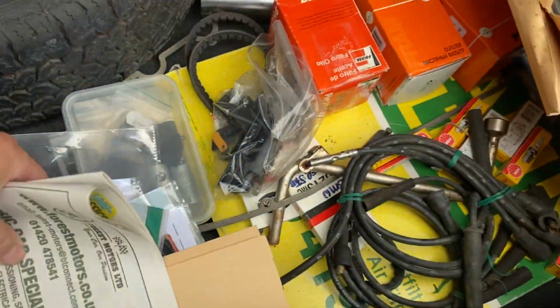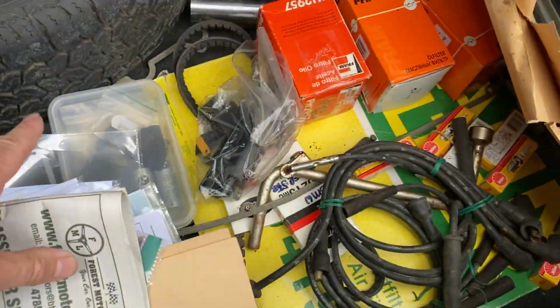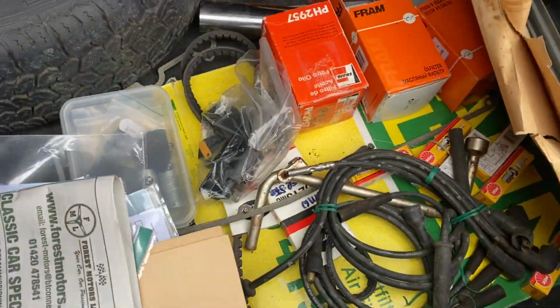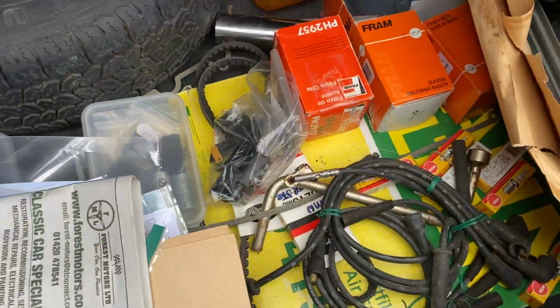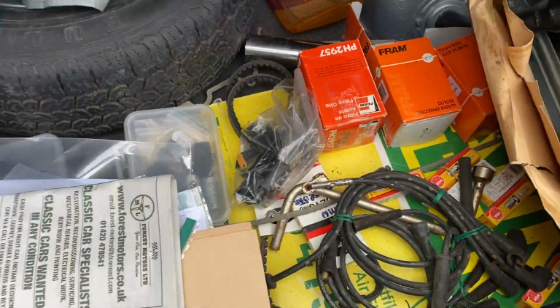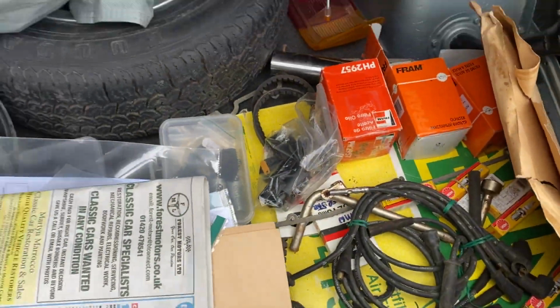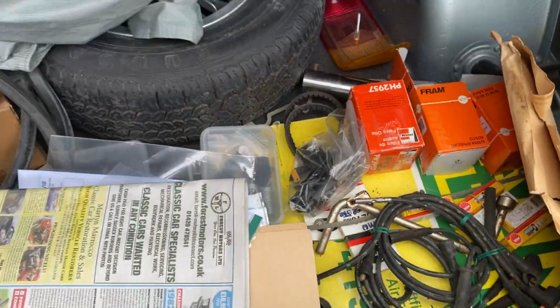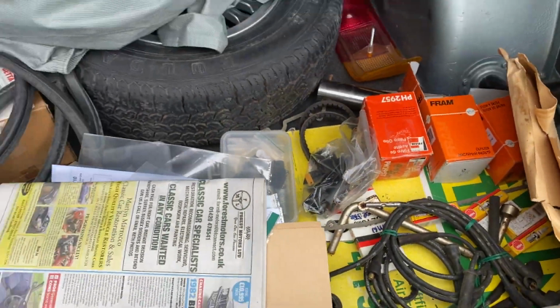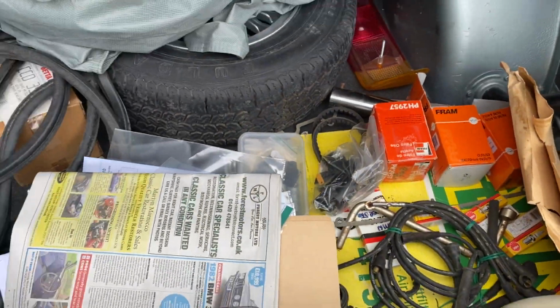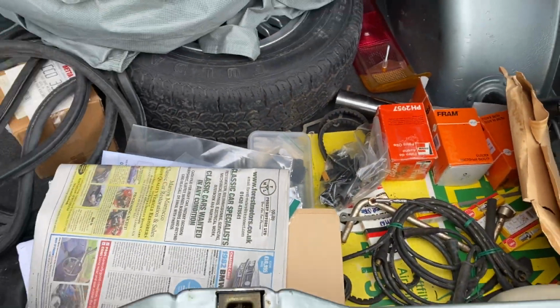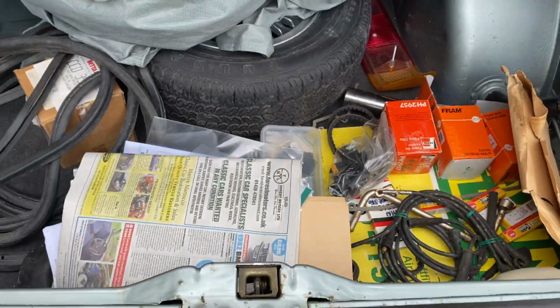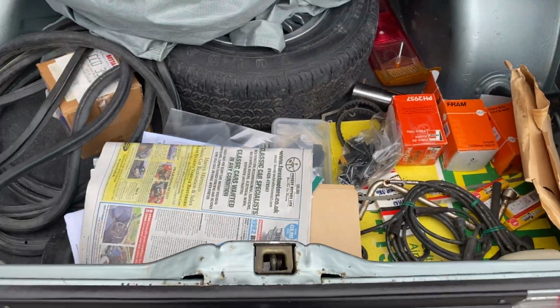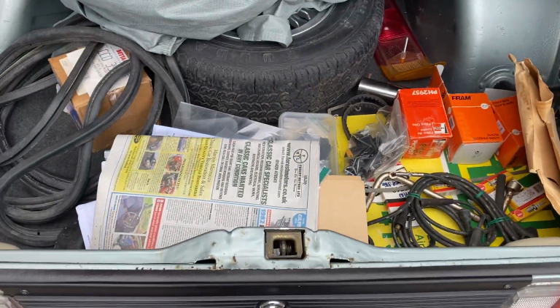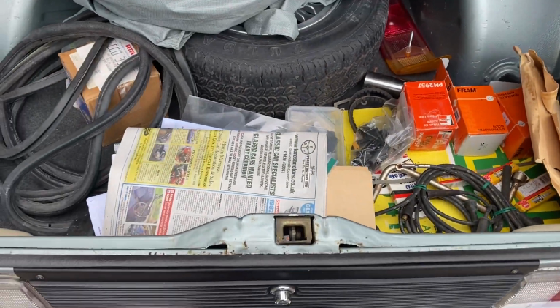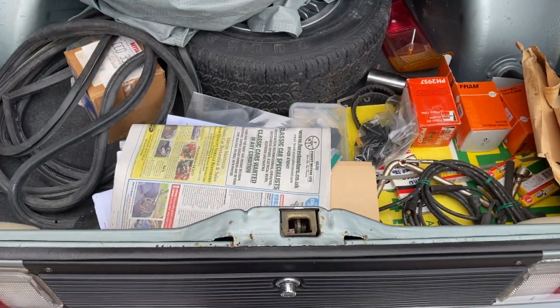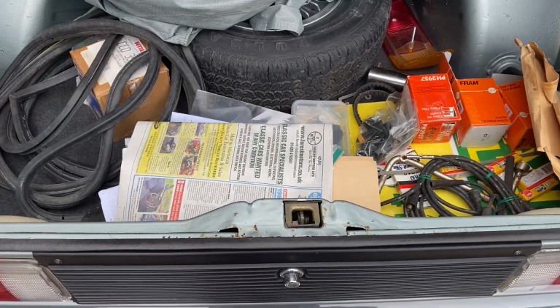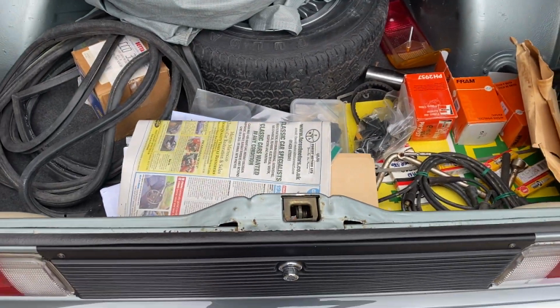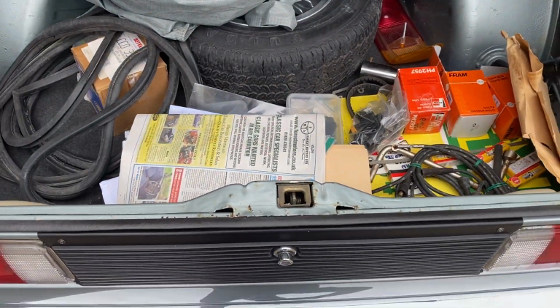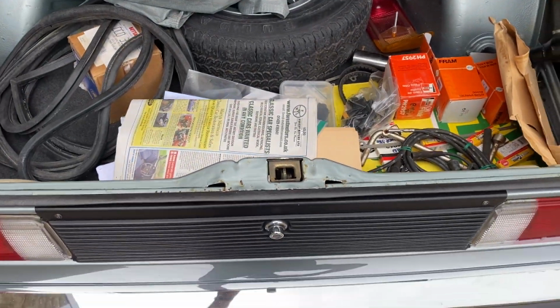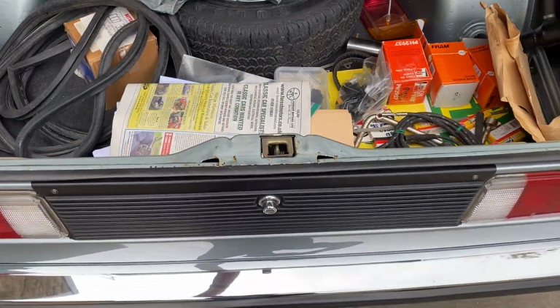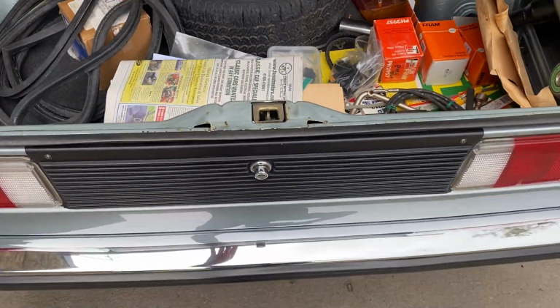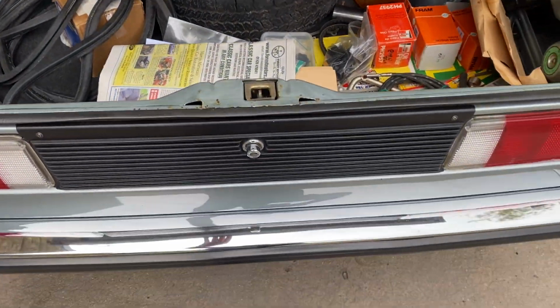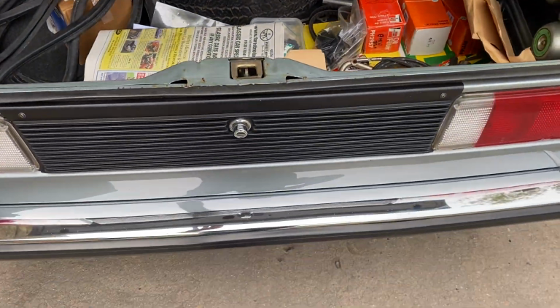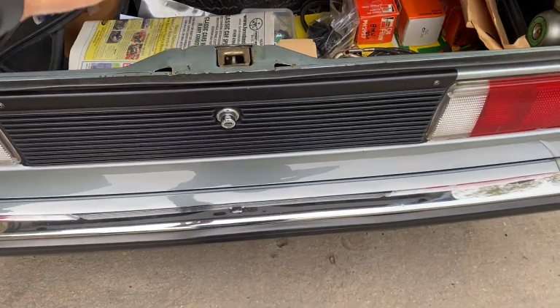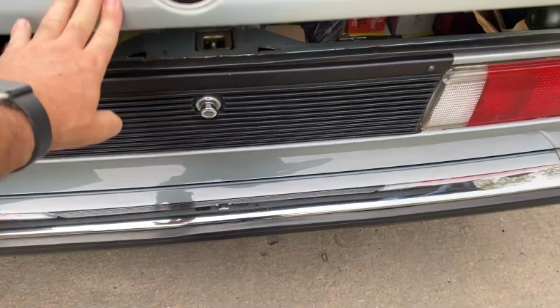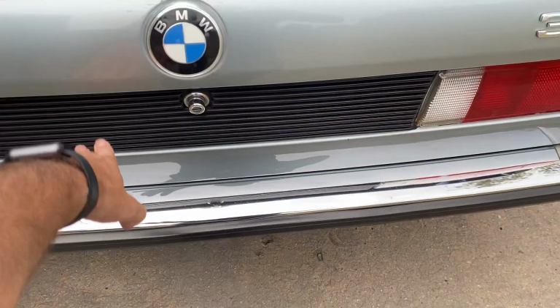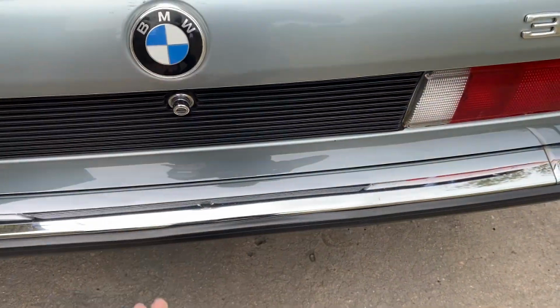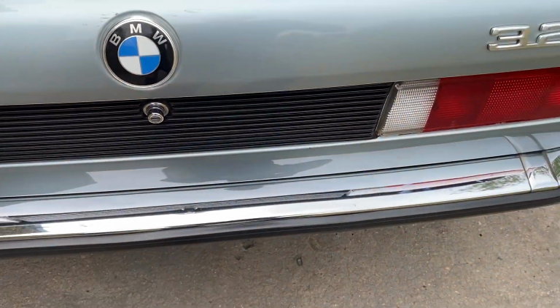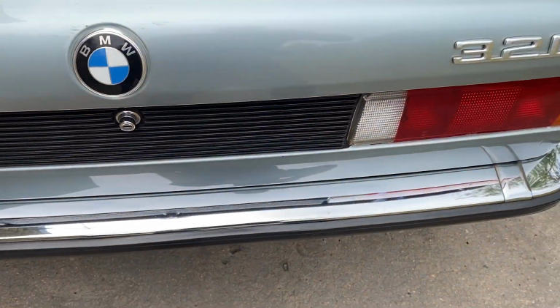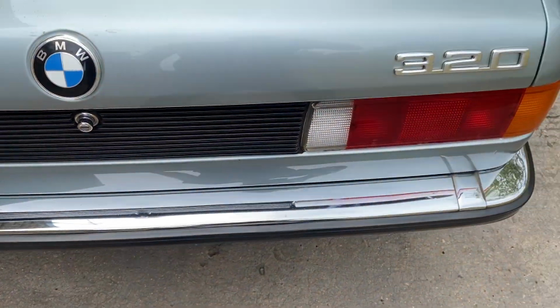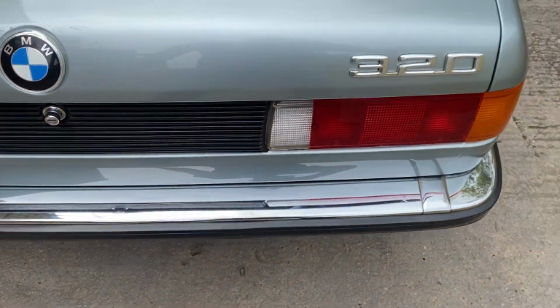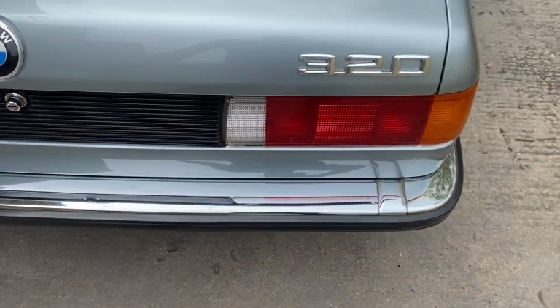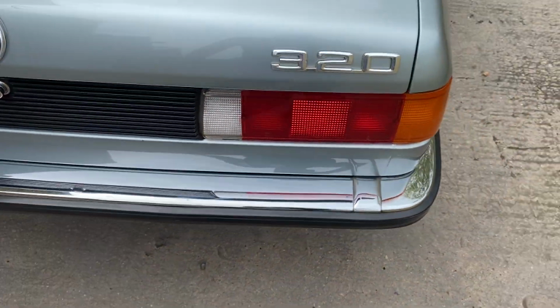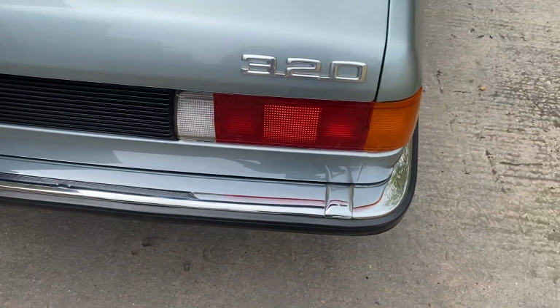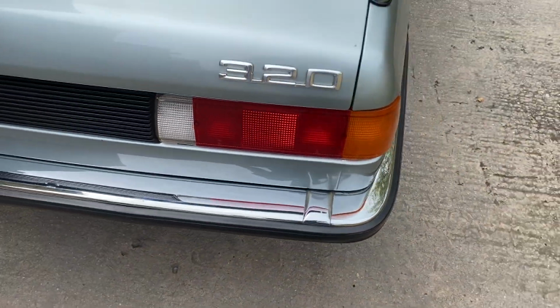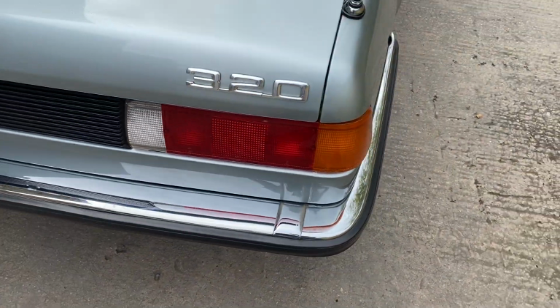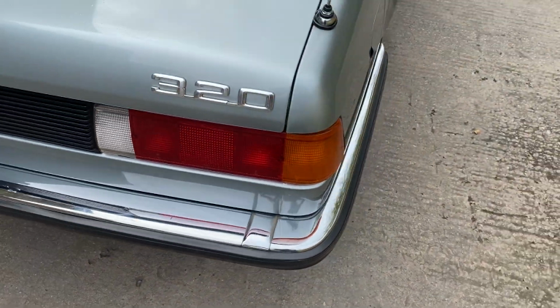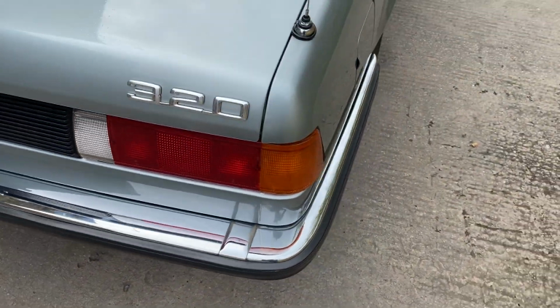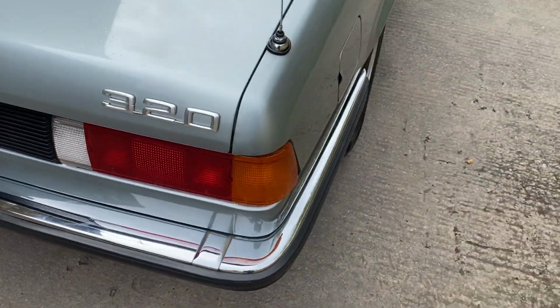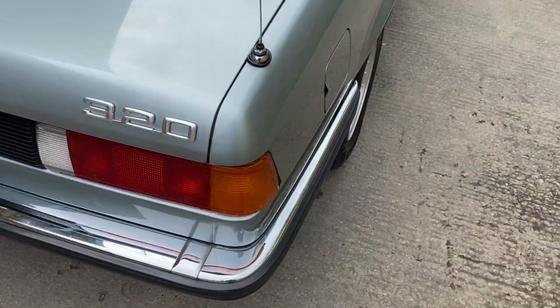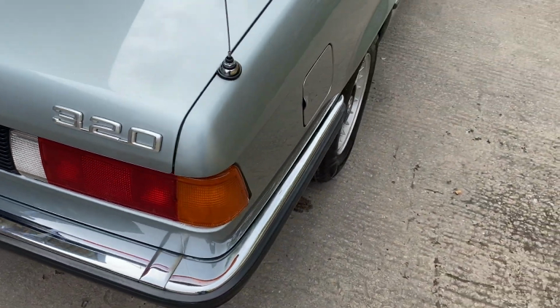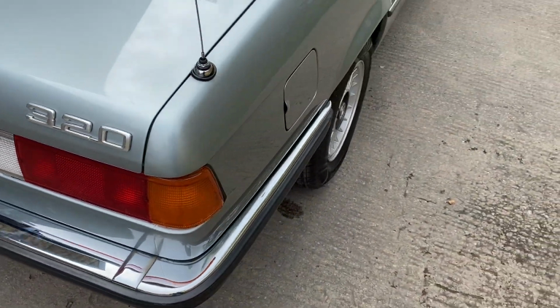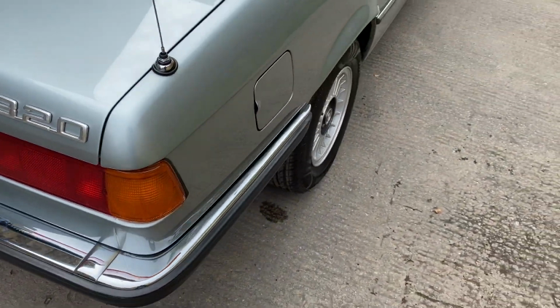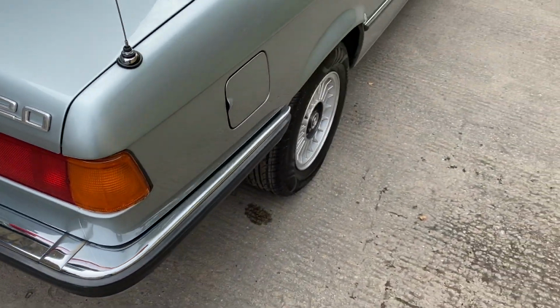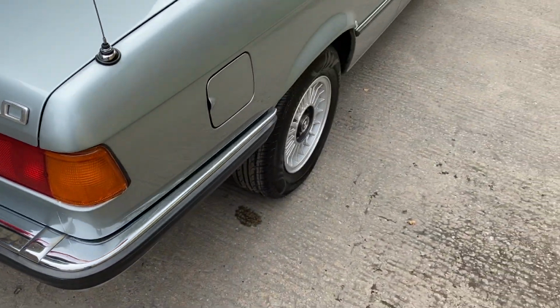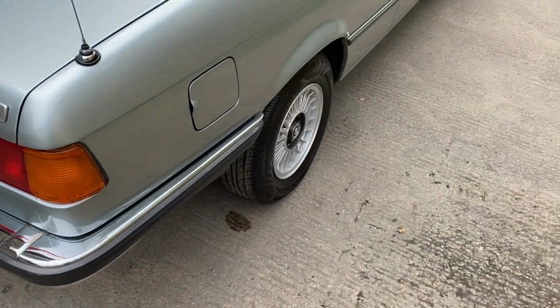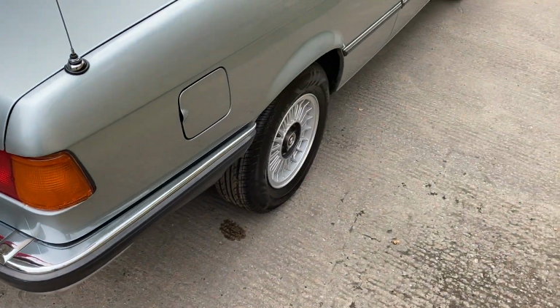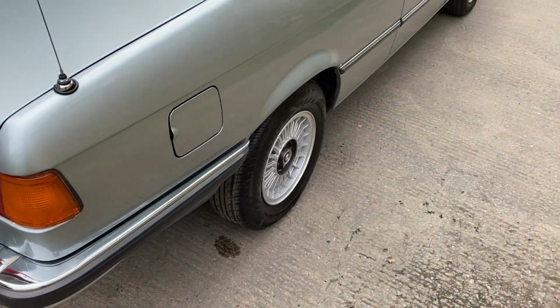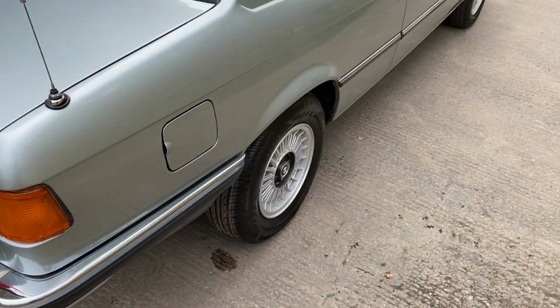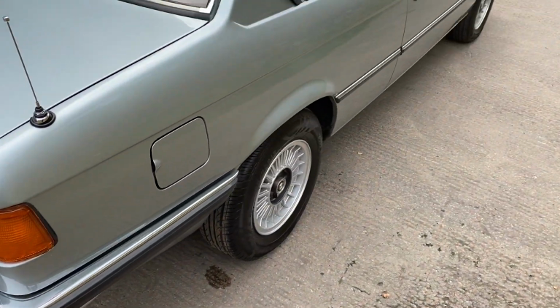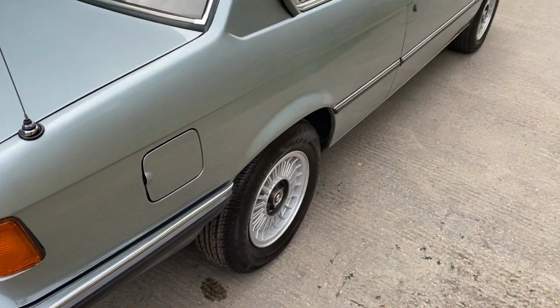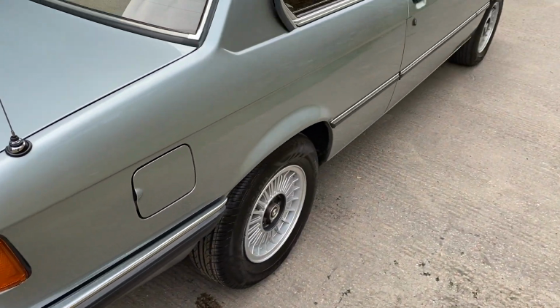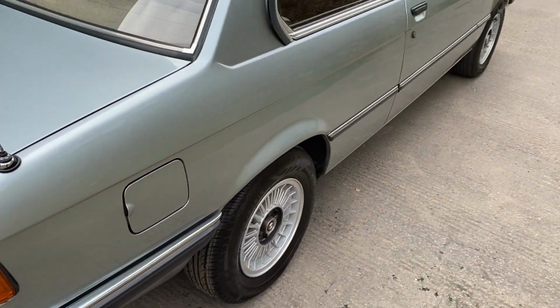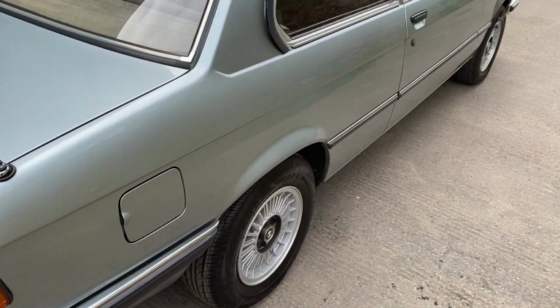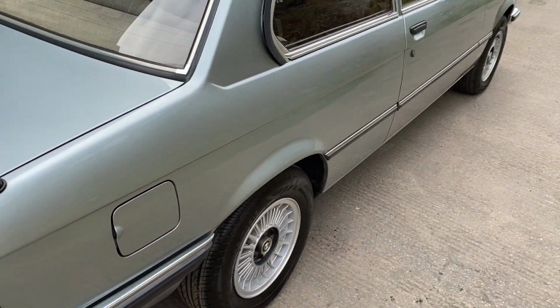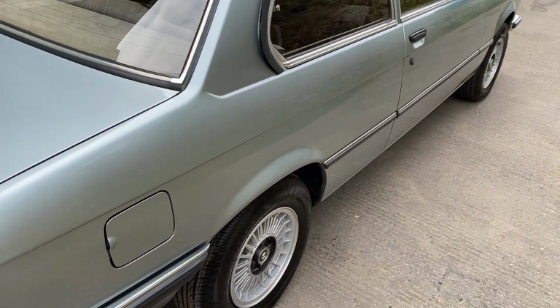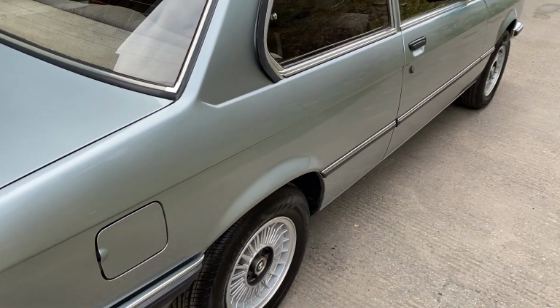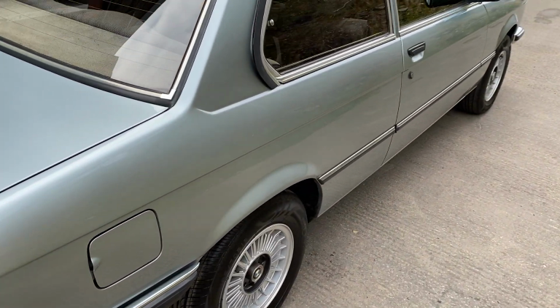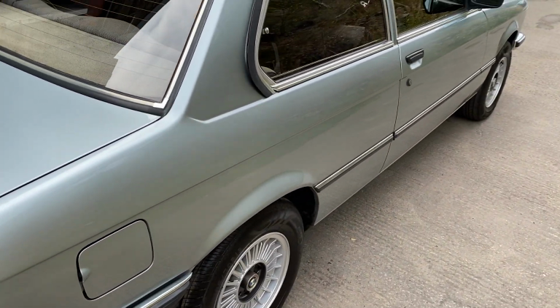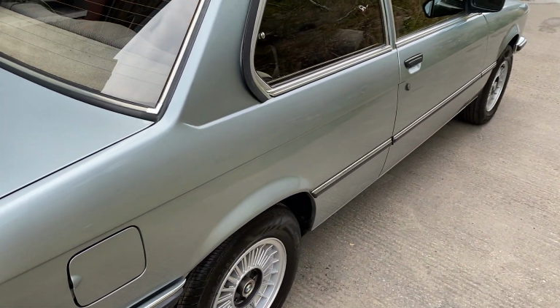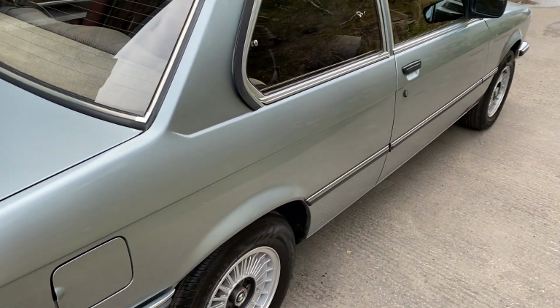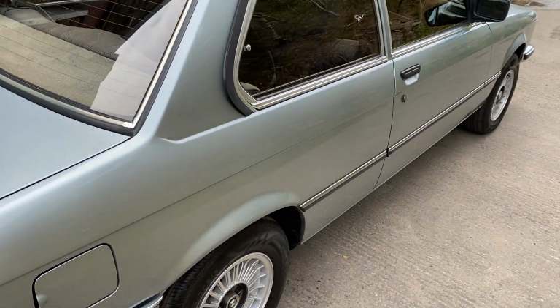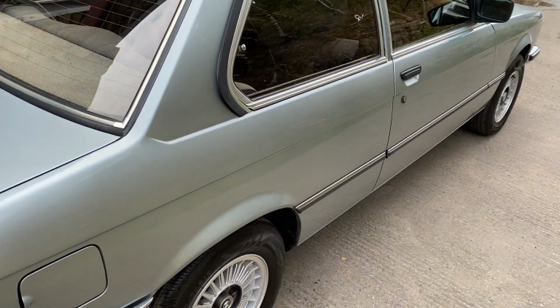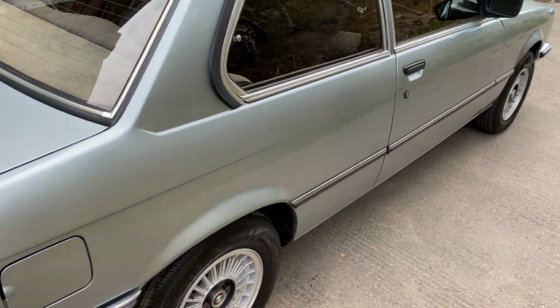A few bits and pieces in the boot as well. It is a very, very solid example.